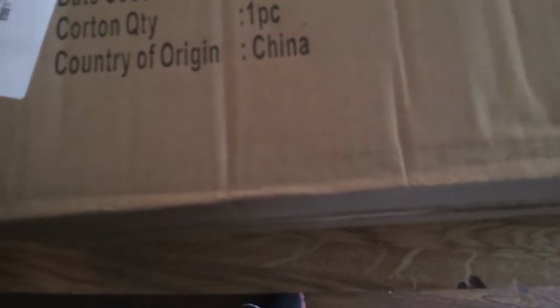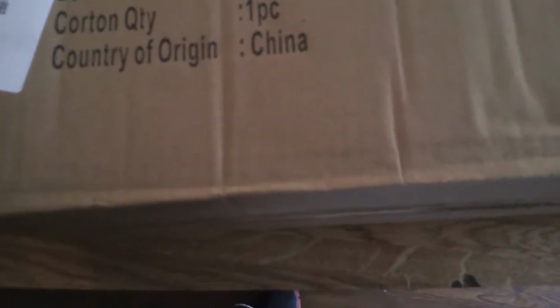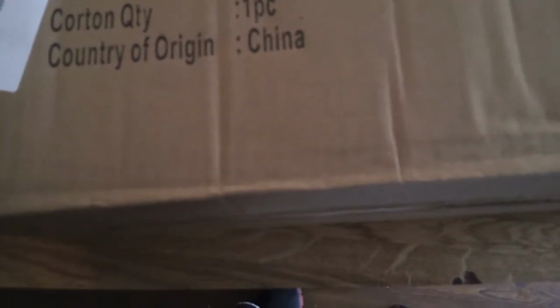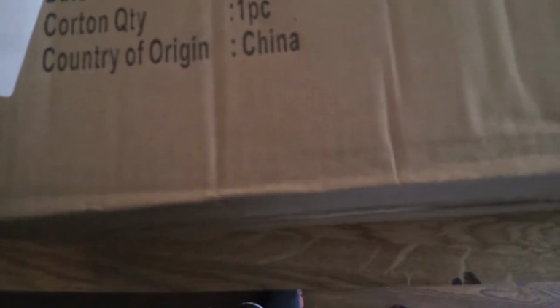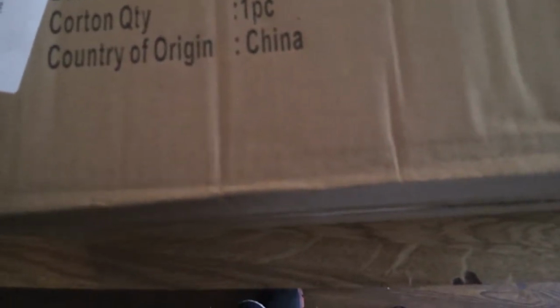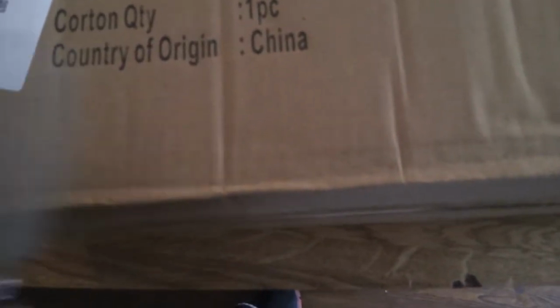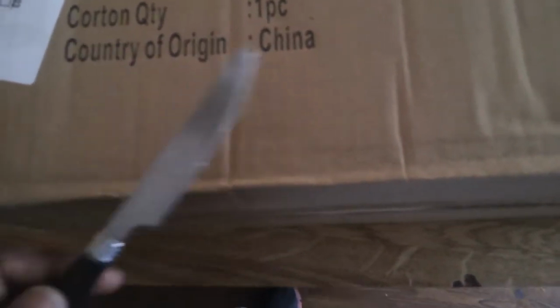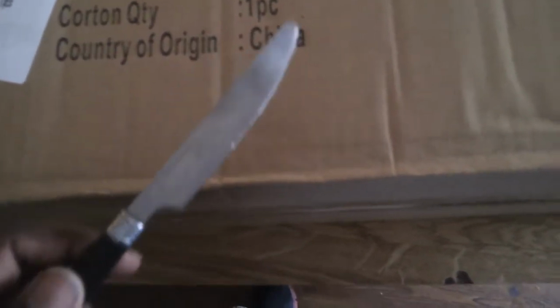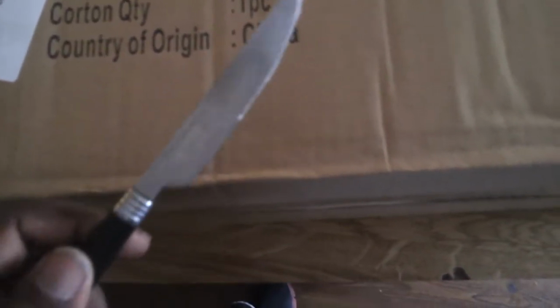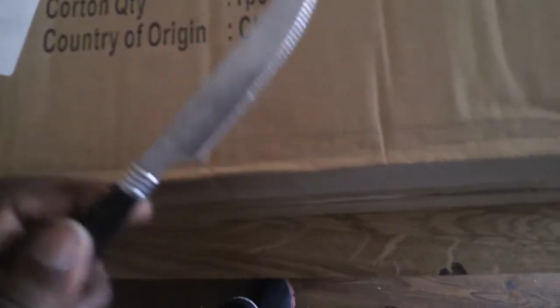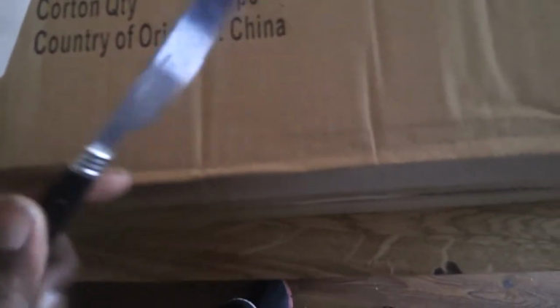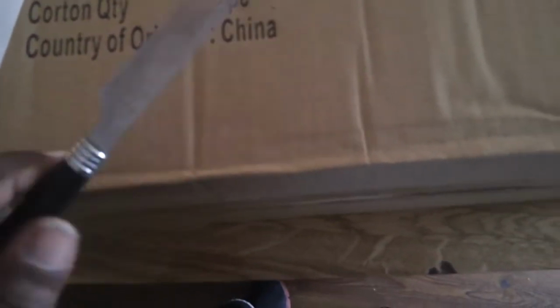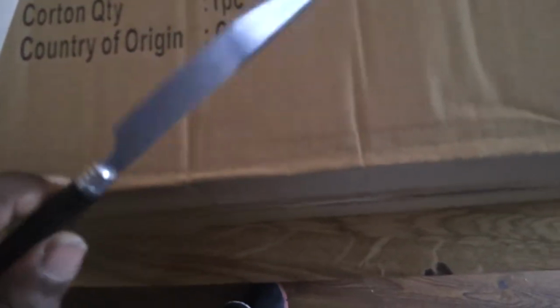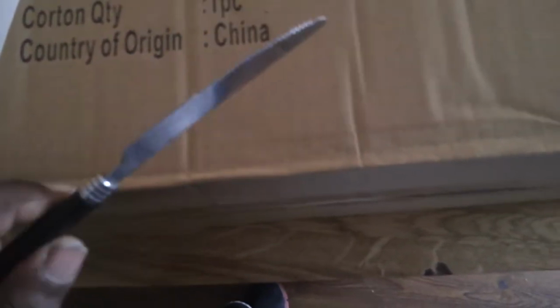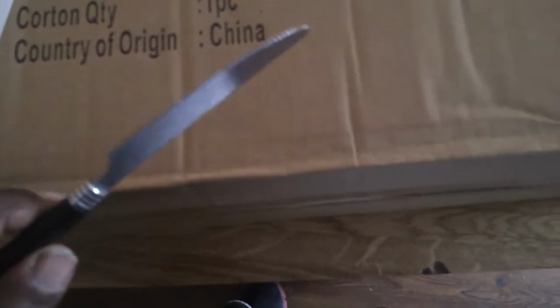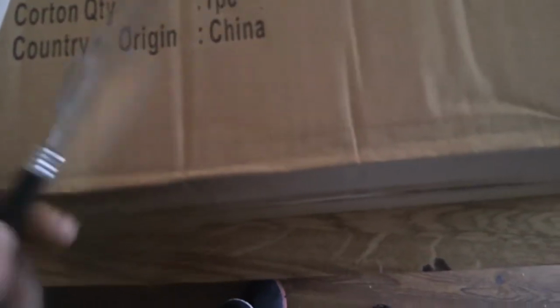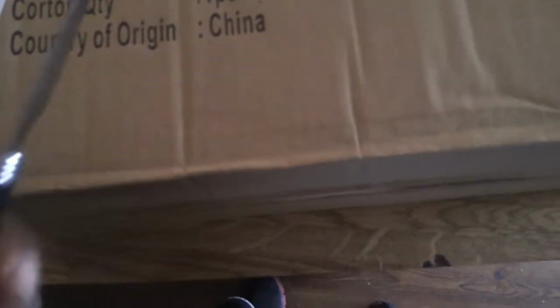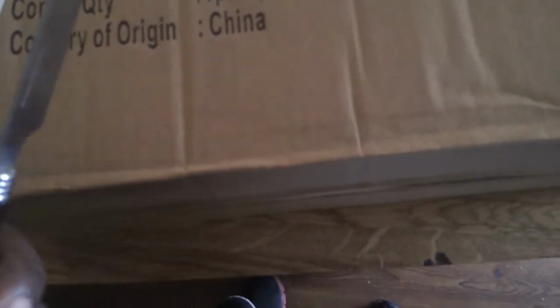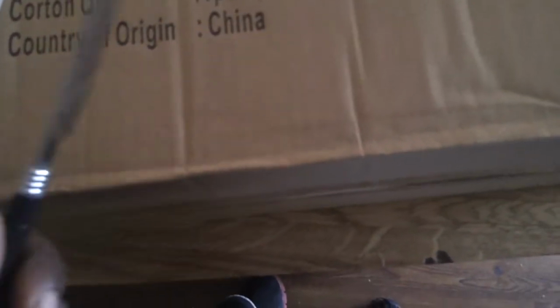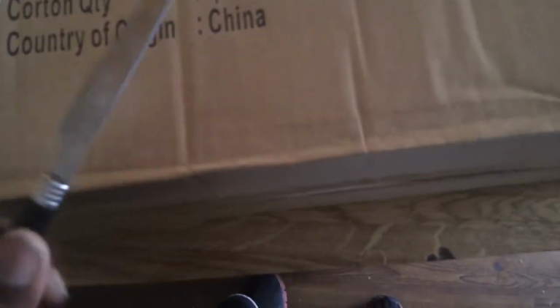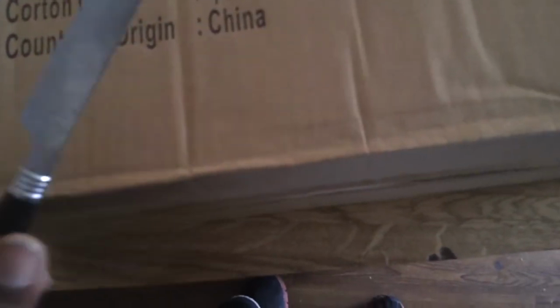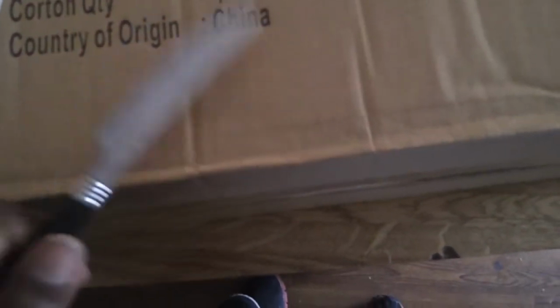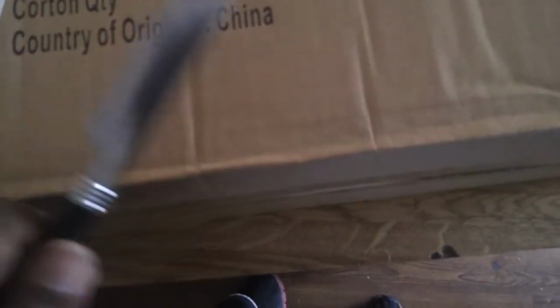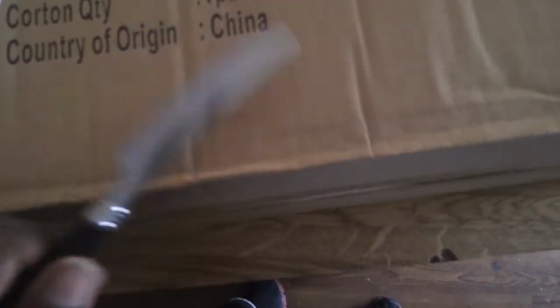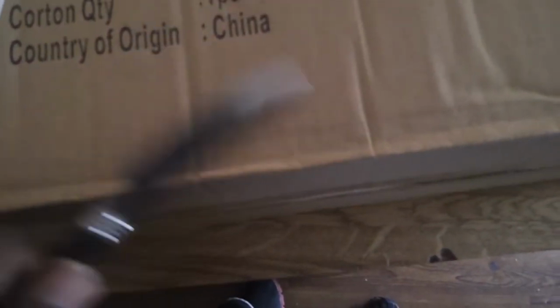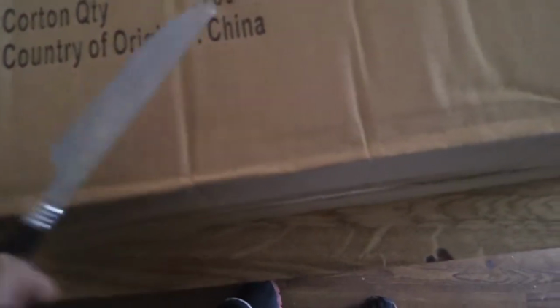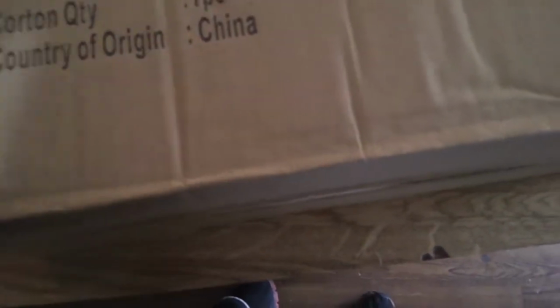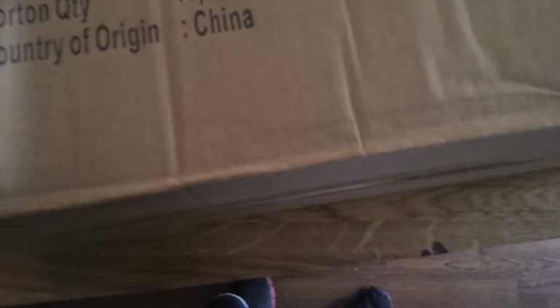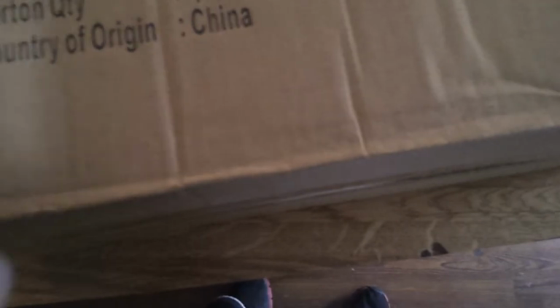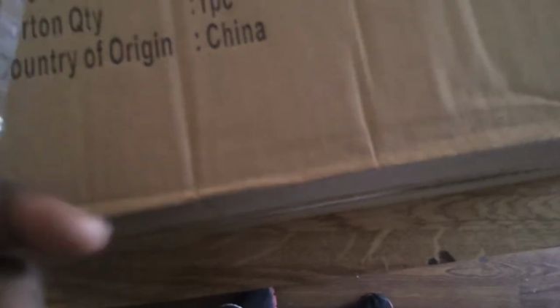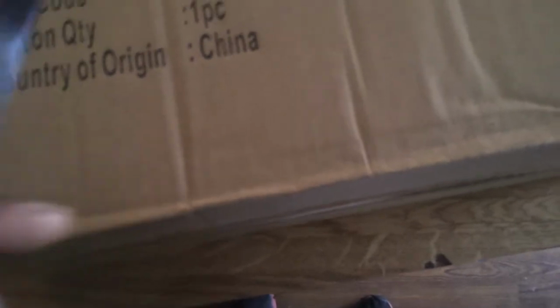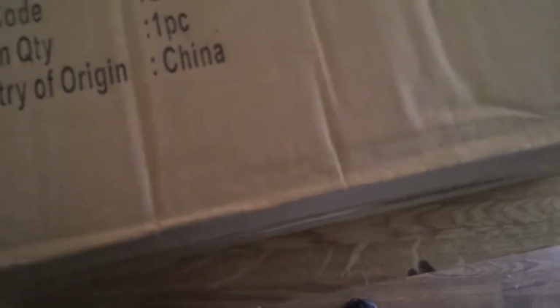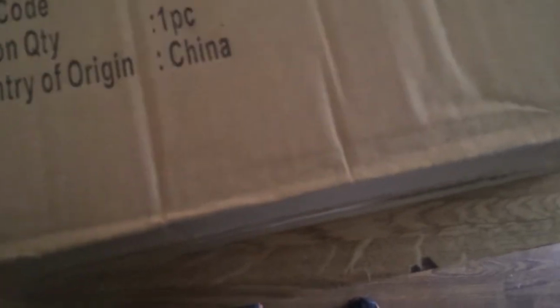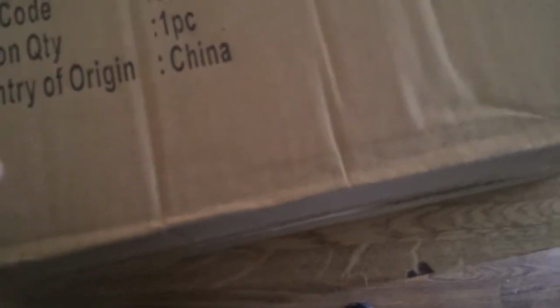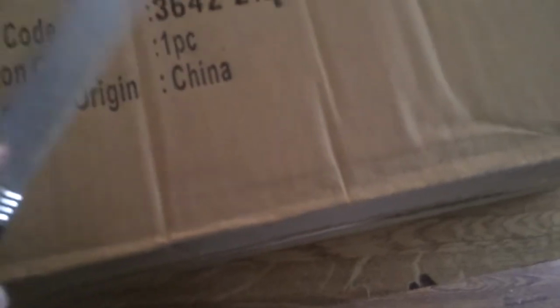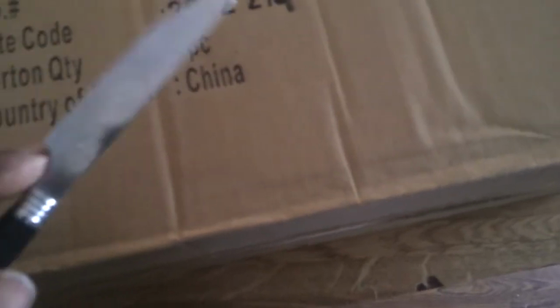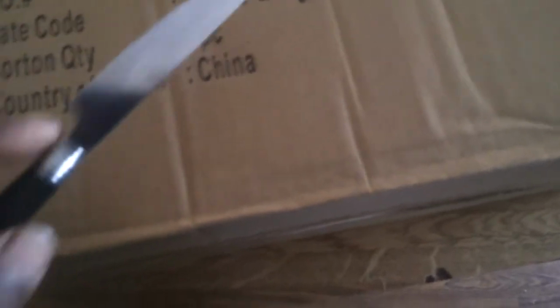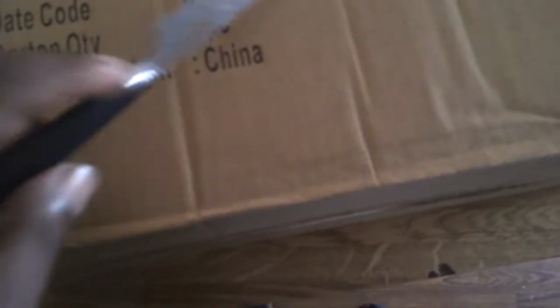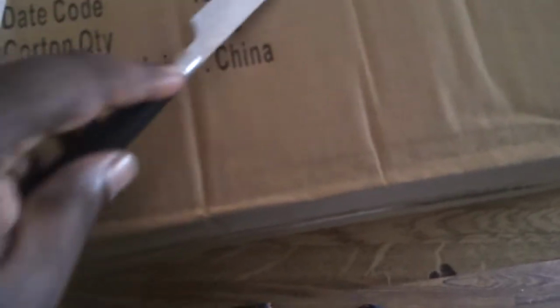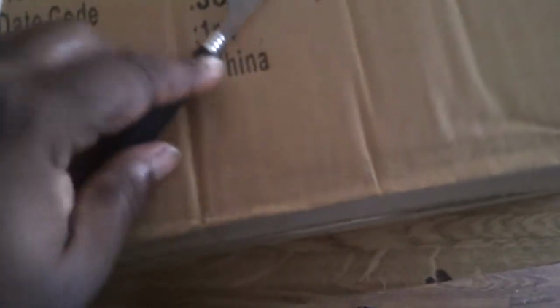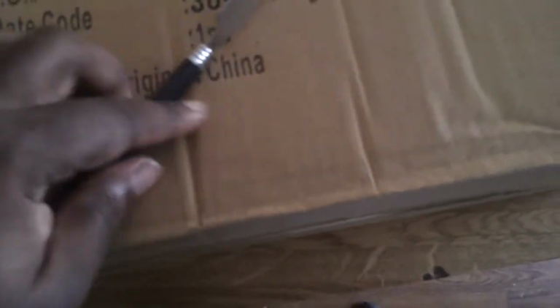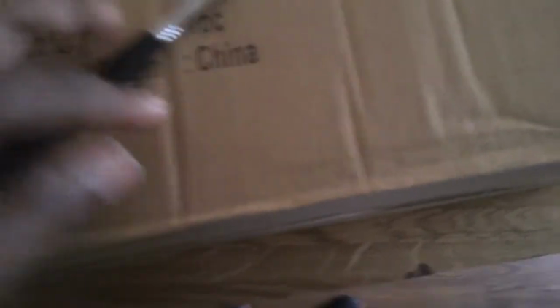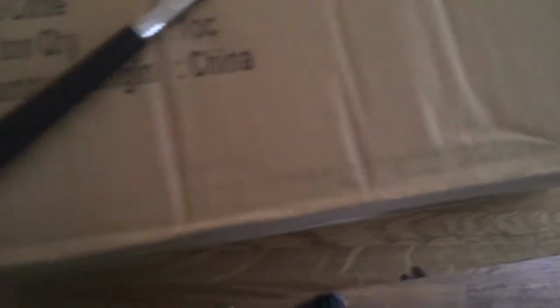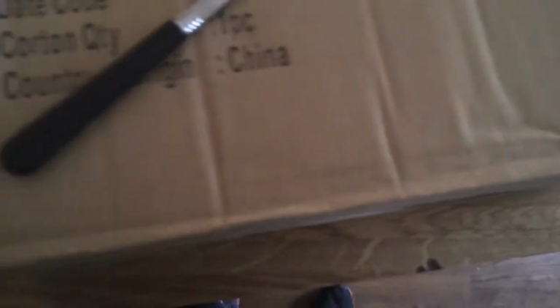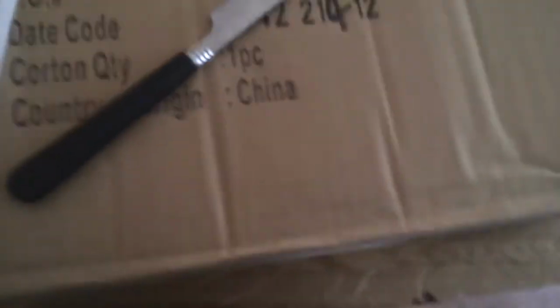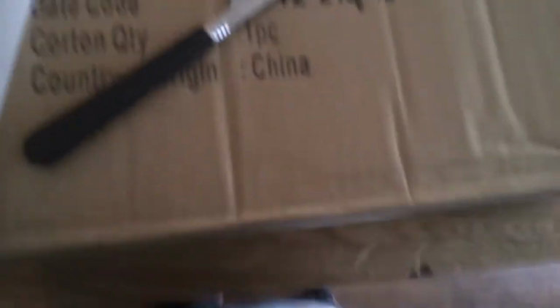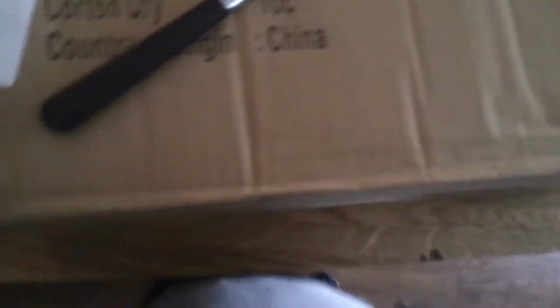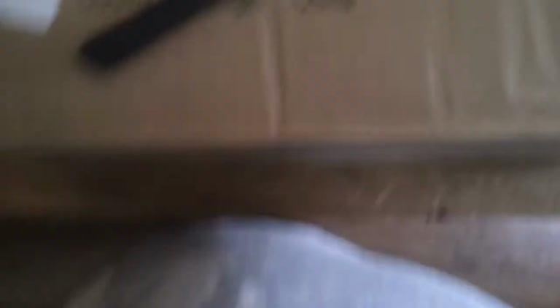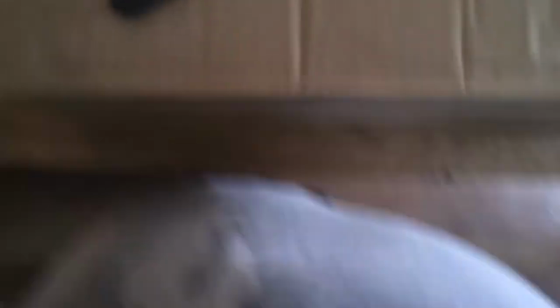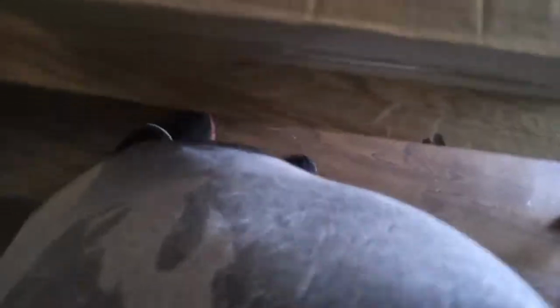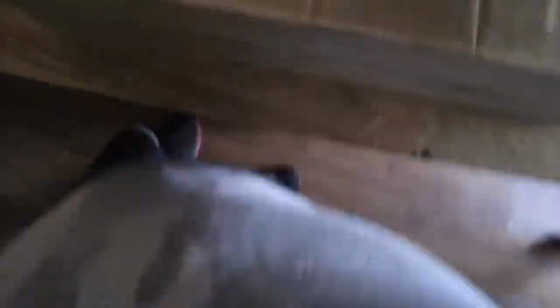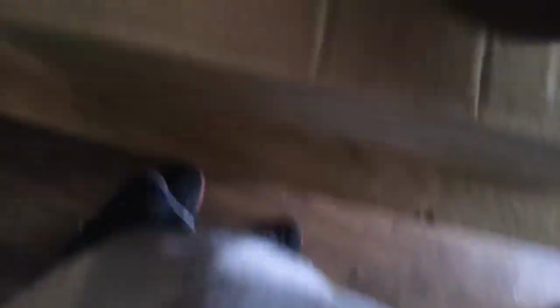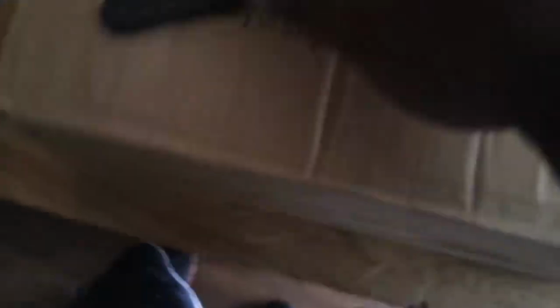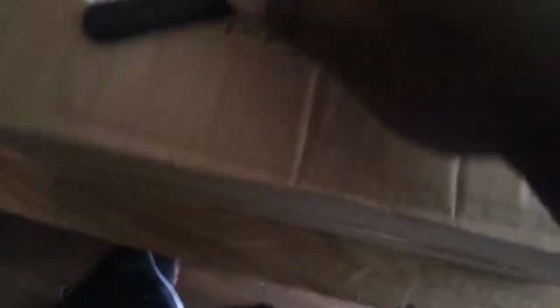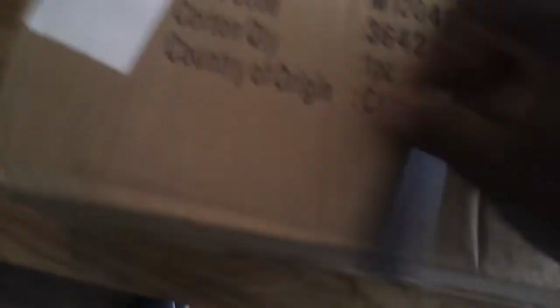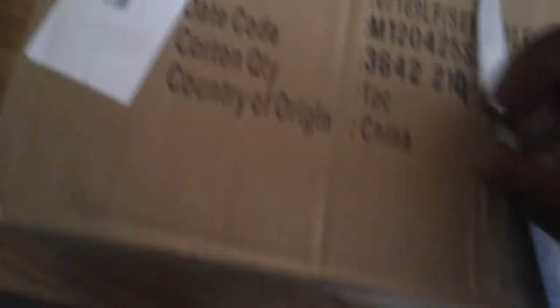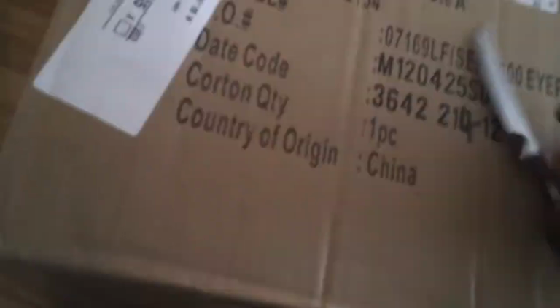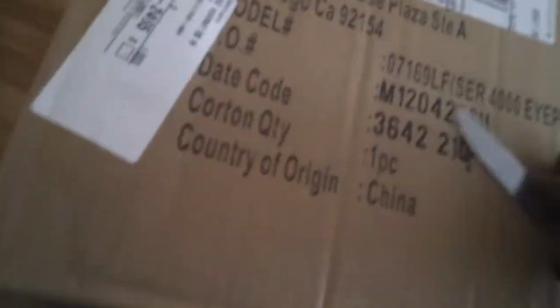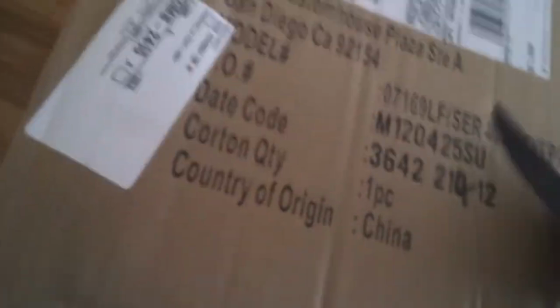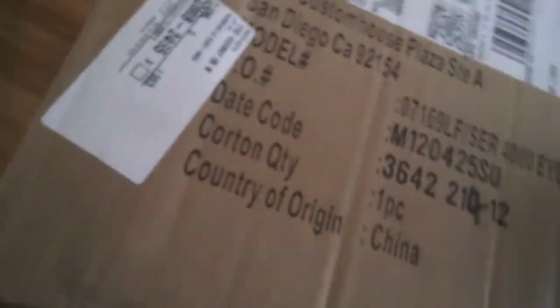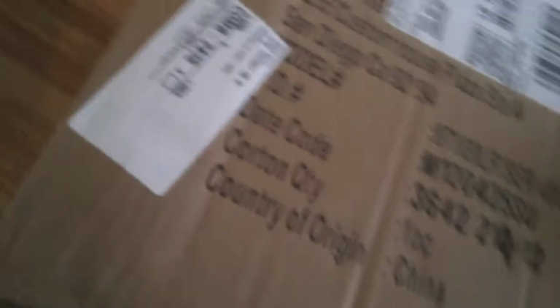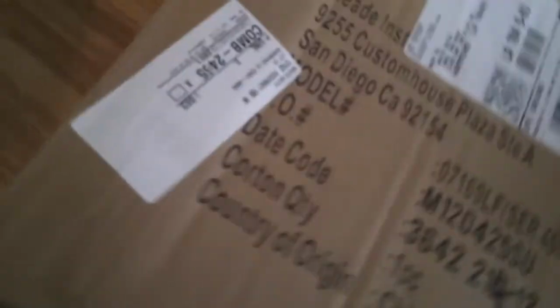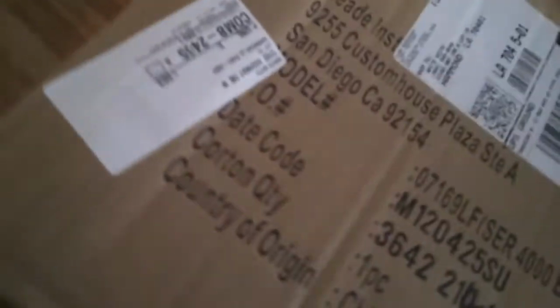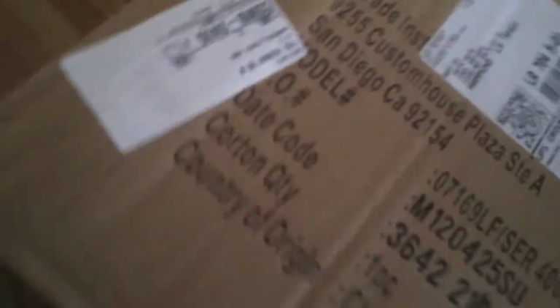I have my Hanji butter knife. I'm going to go ahead and open the box real quick. Let's go ahead and do it.